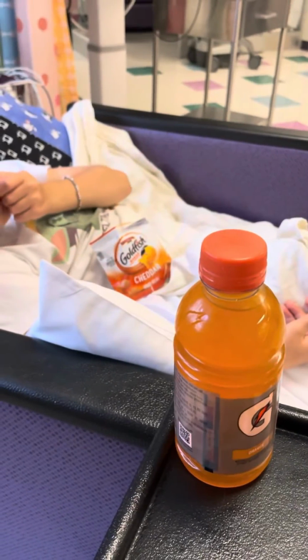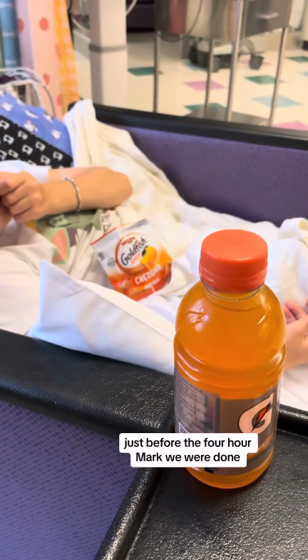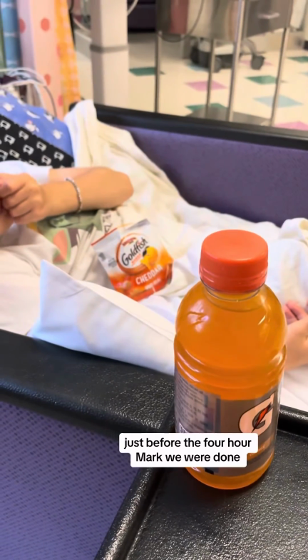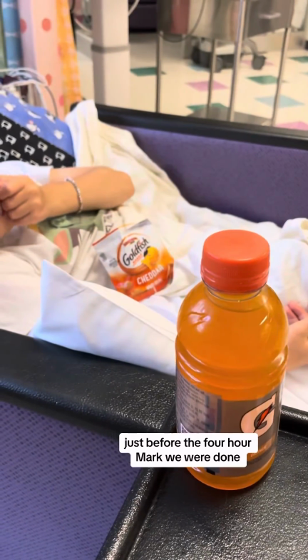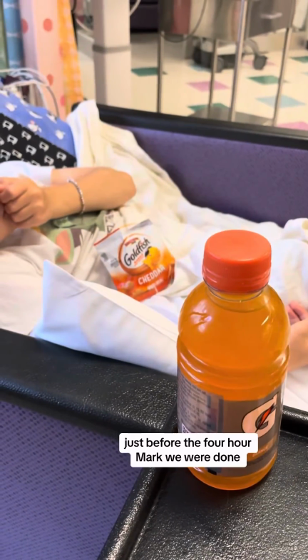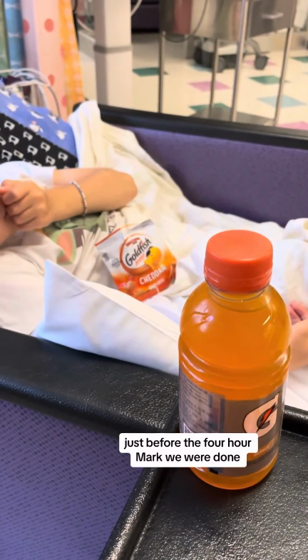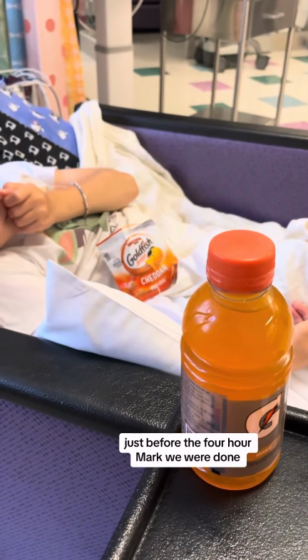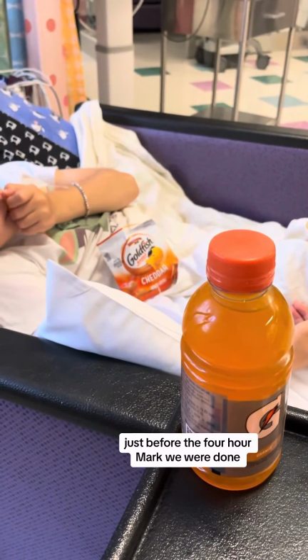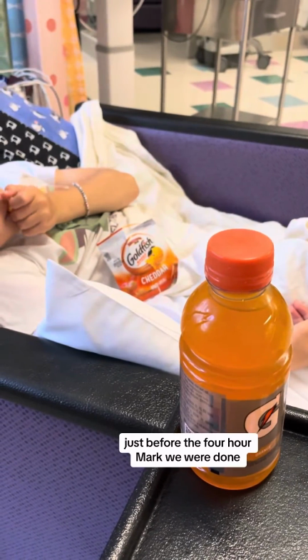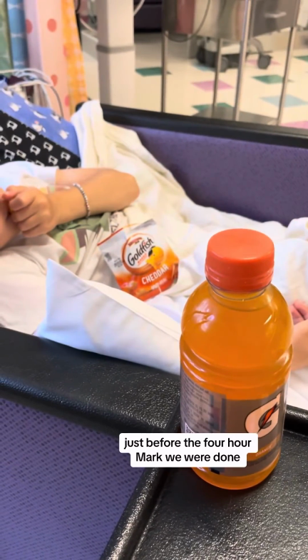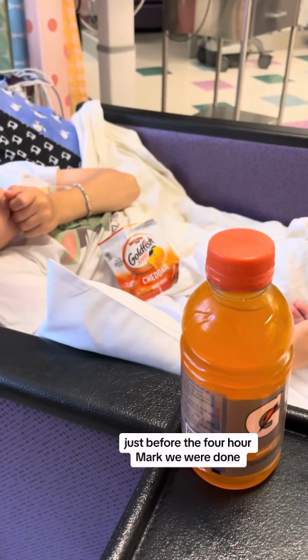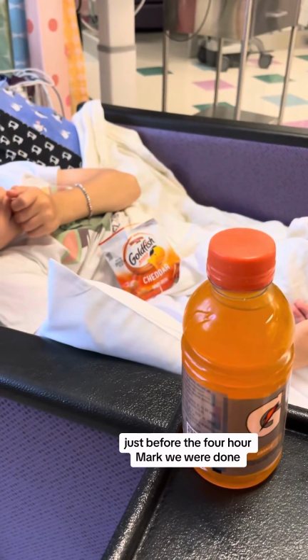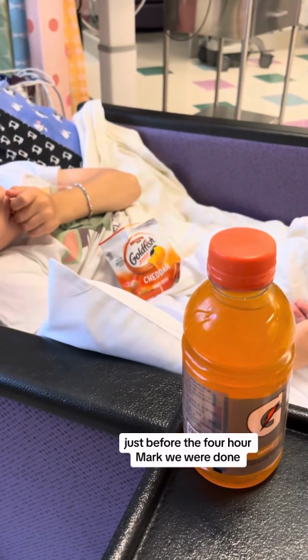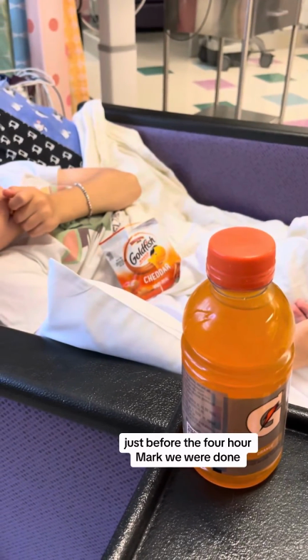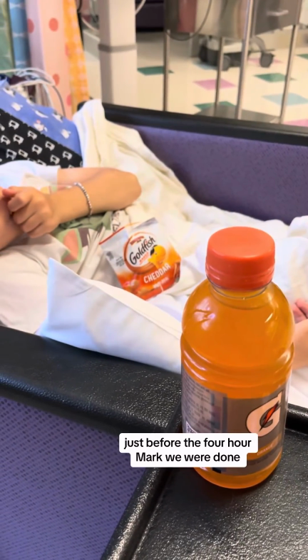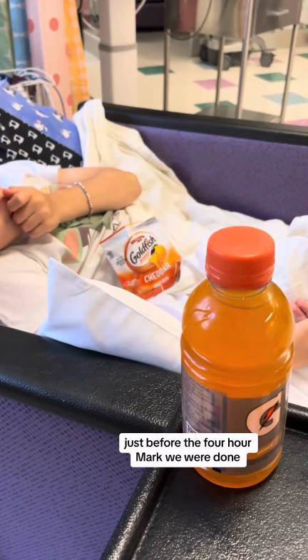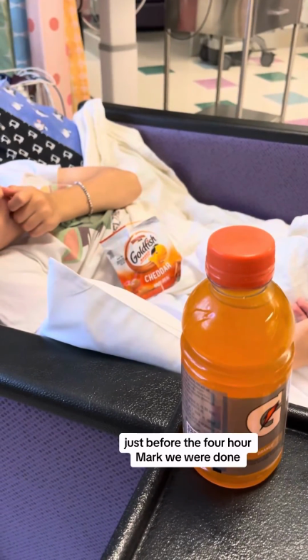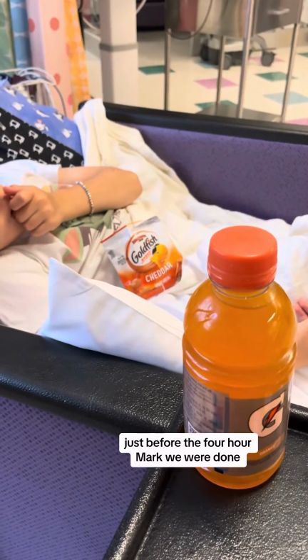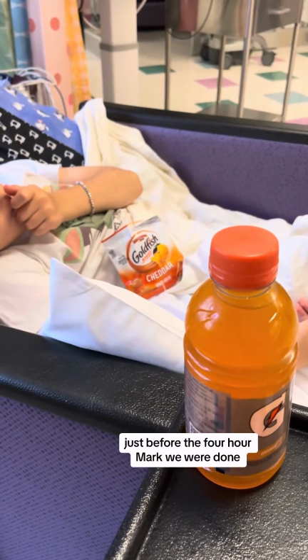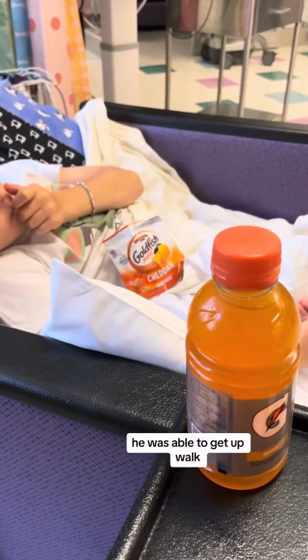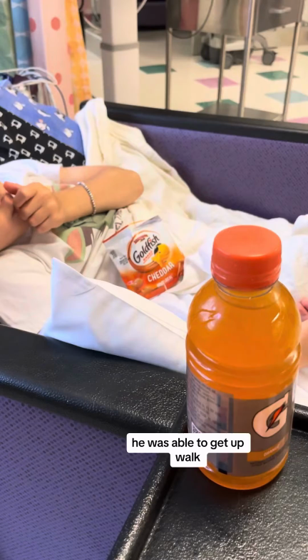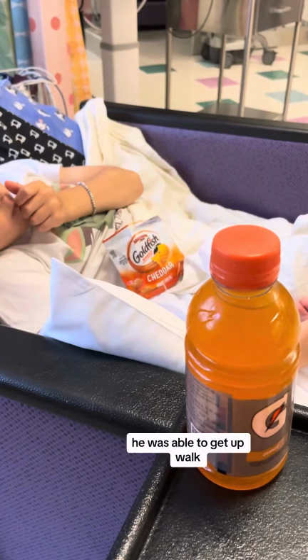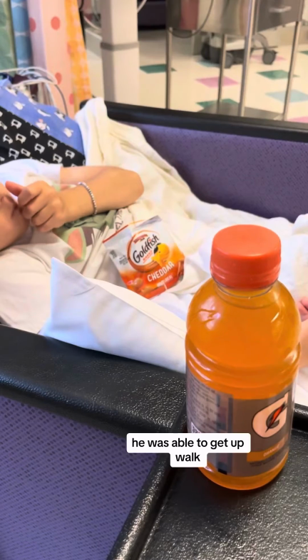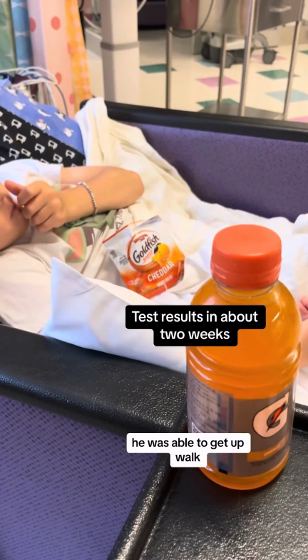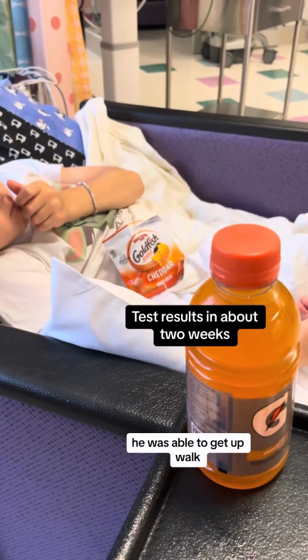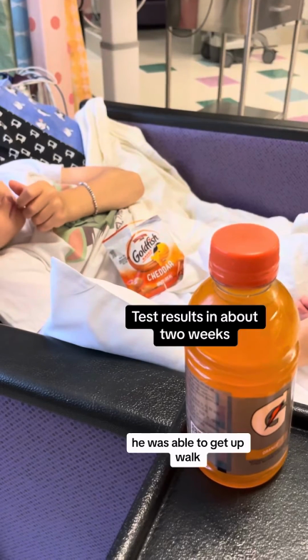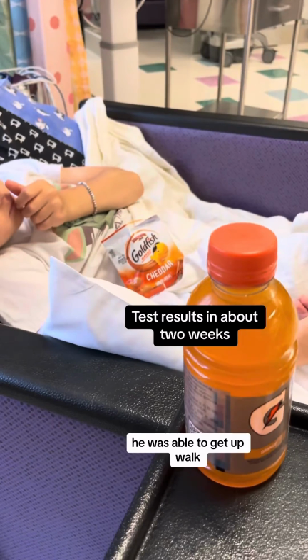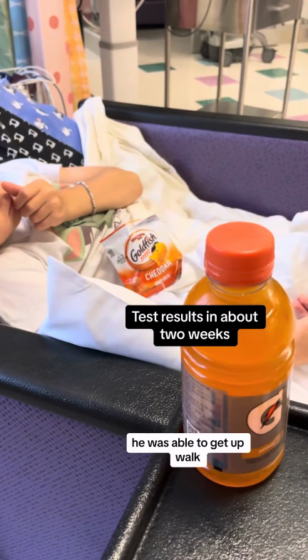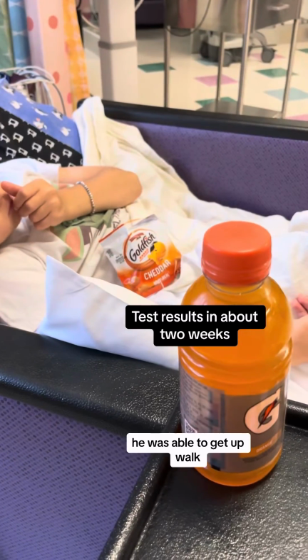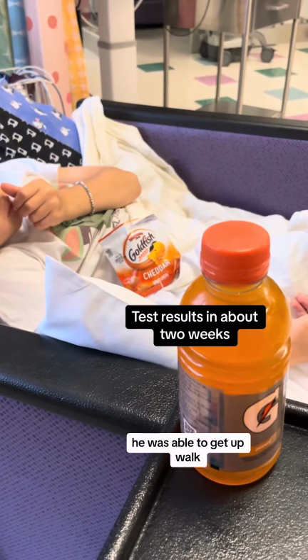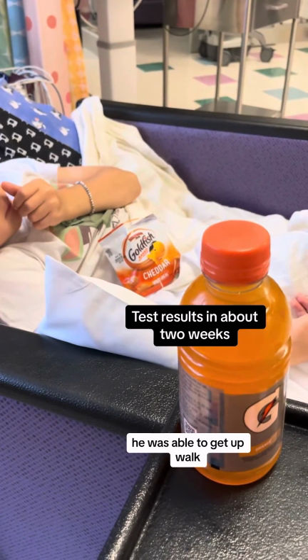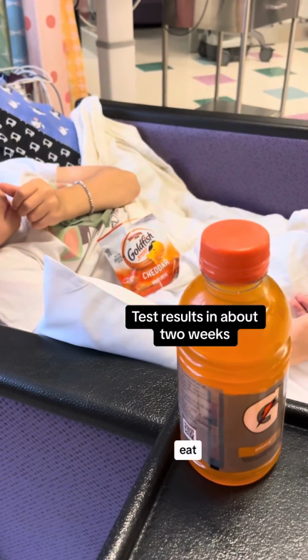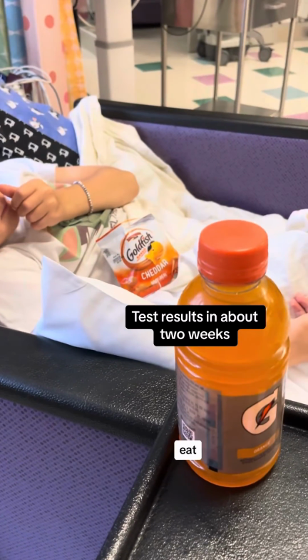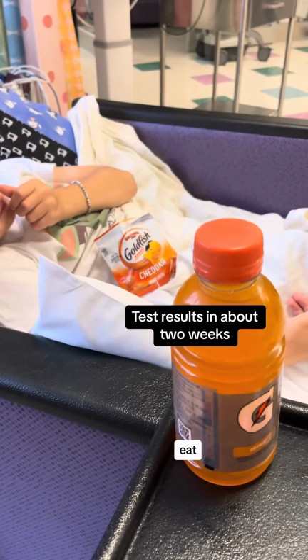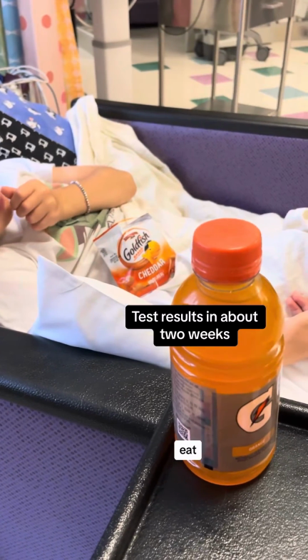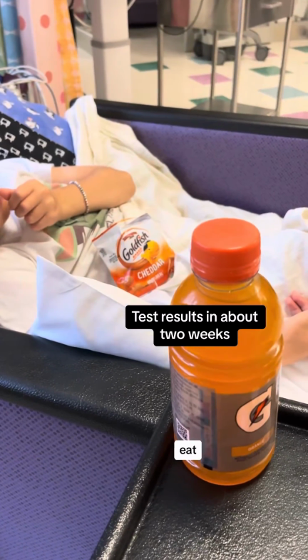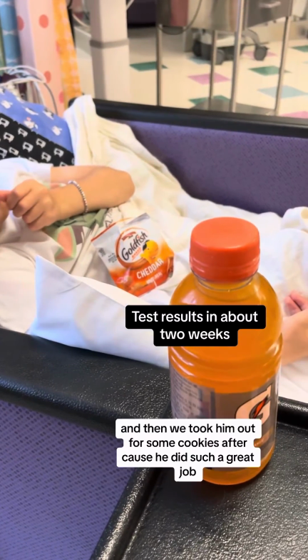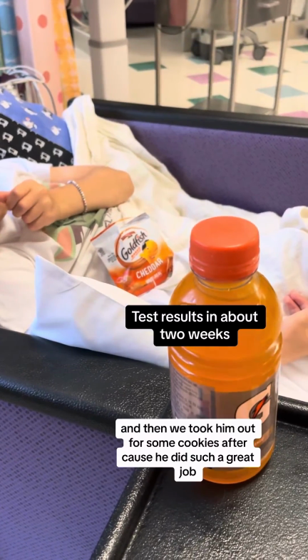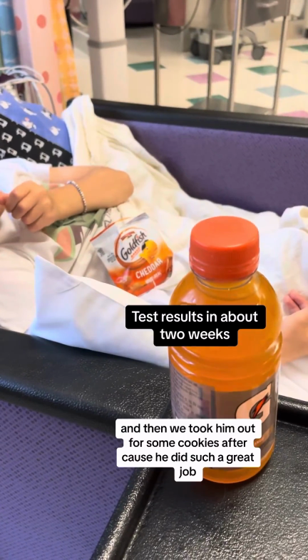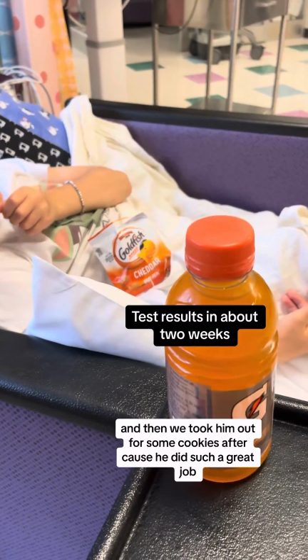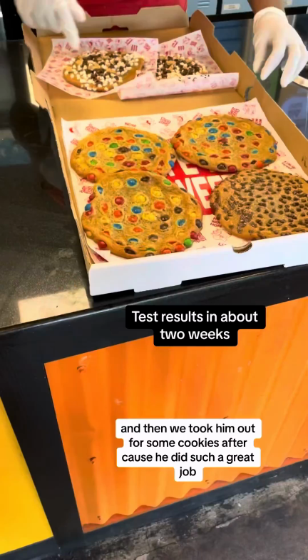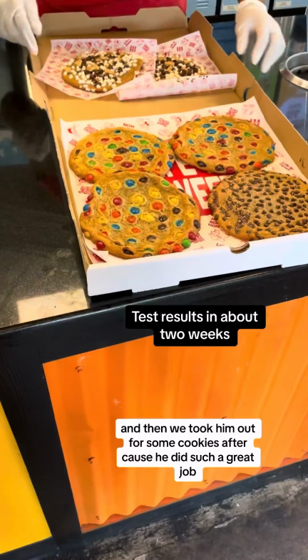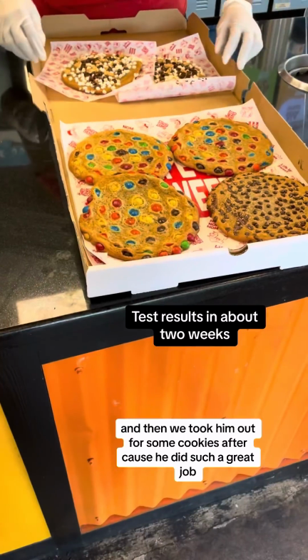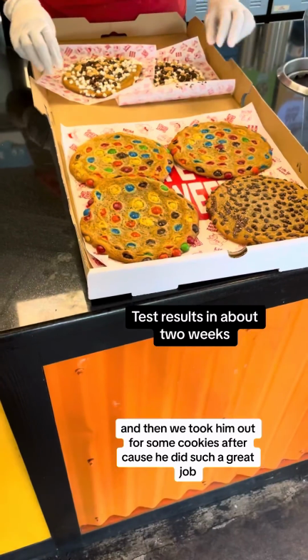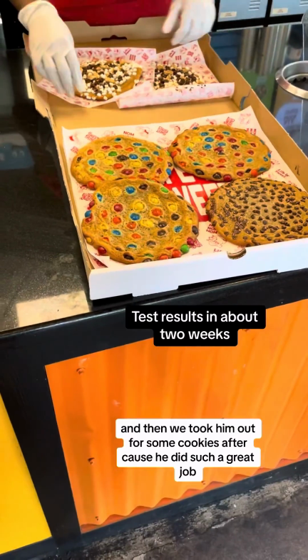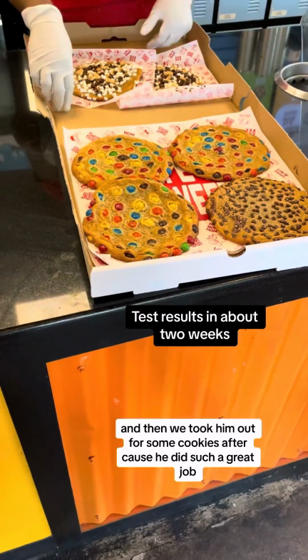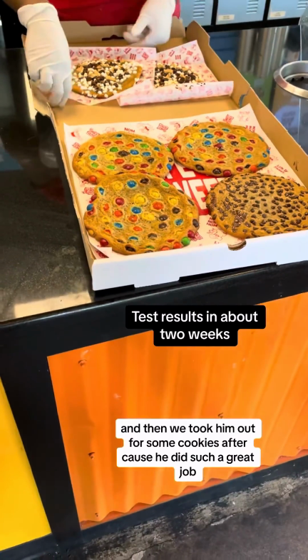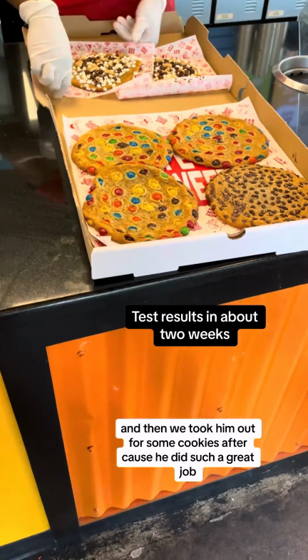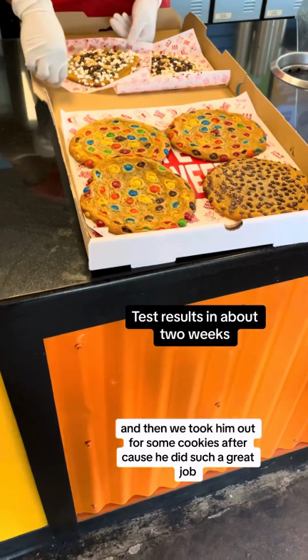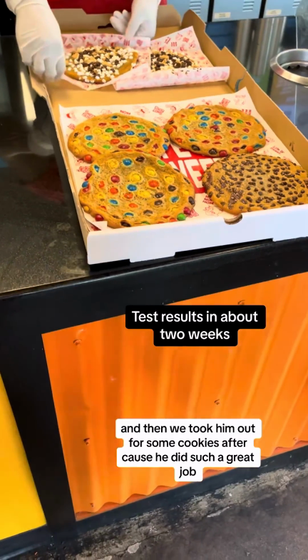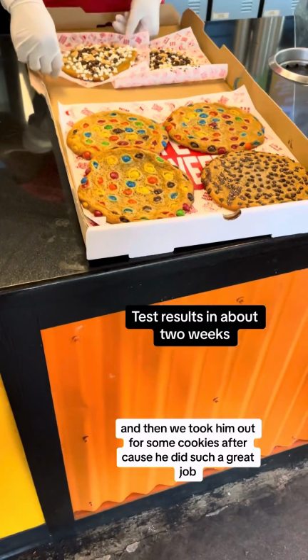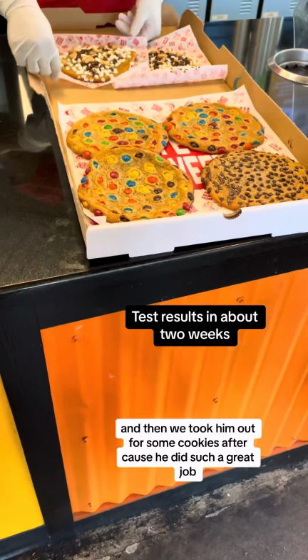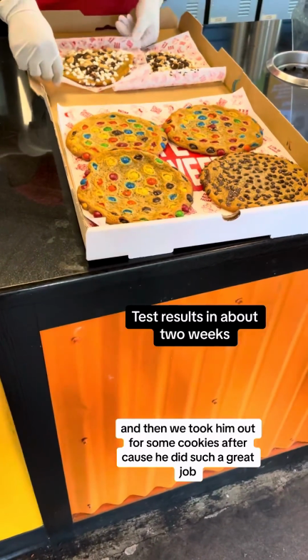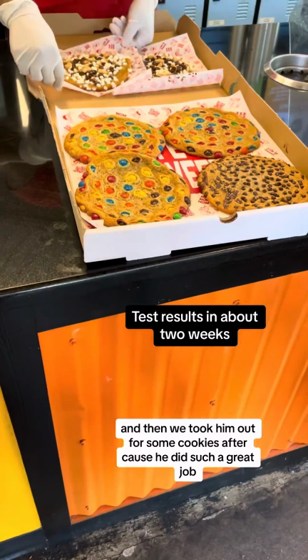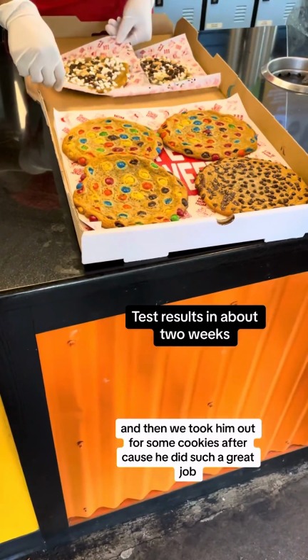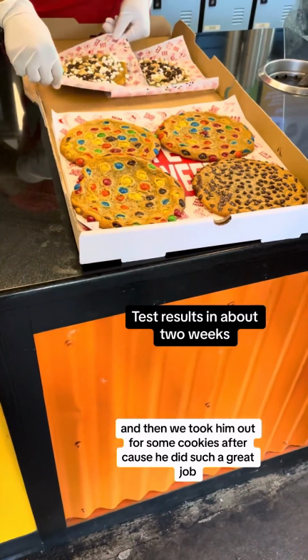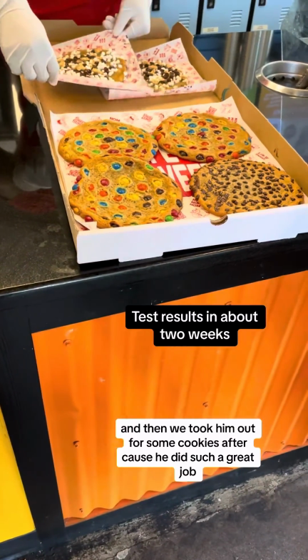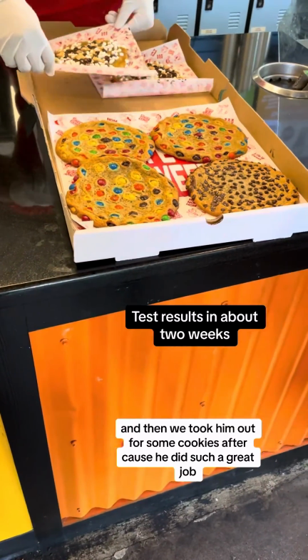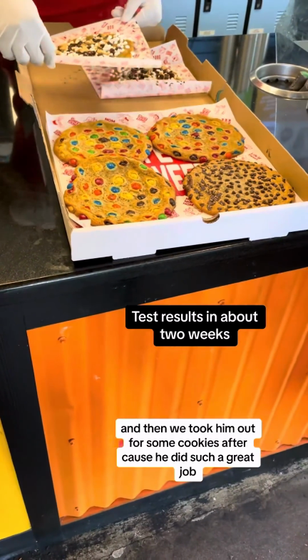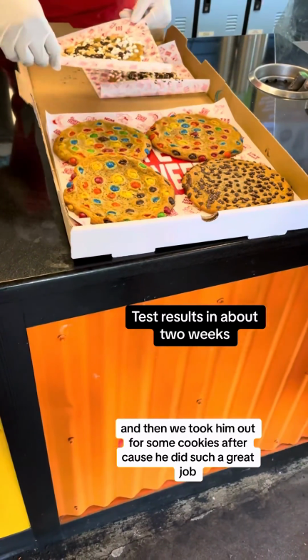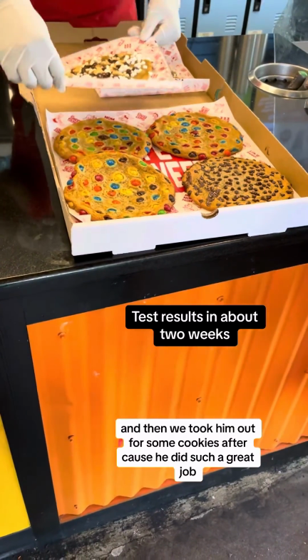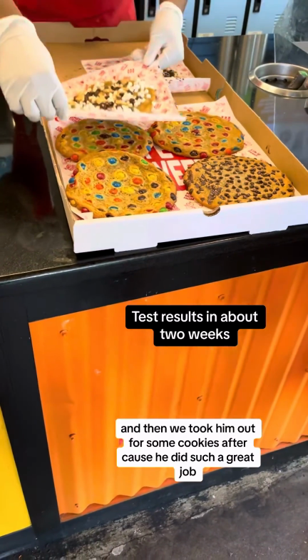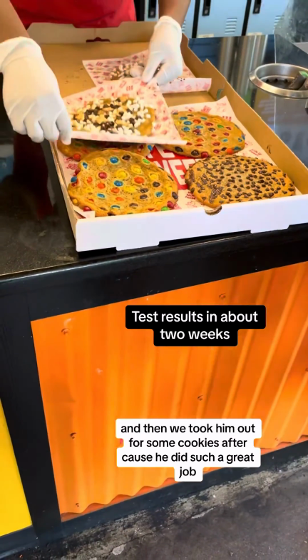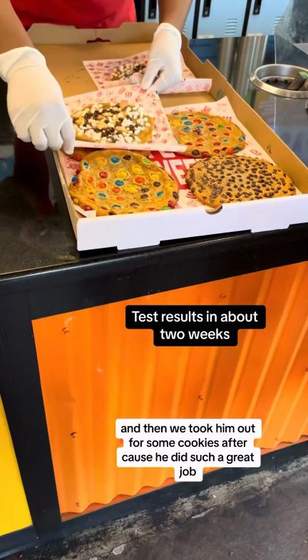Just before the four-hour mark we were done. He was able to get up, walk, and eat, and then we took him out for some cookies after because he did such a great job.